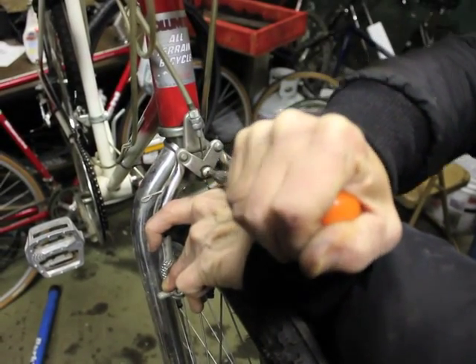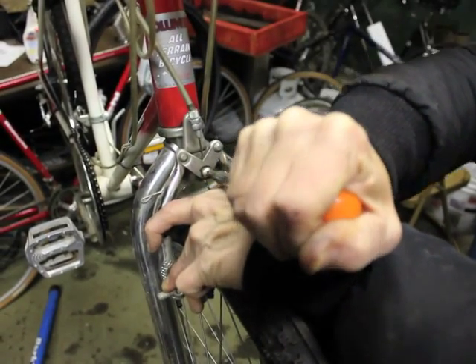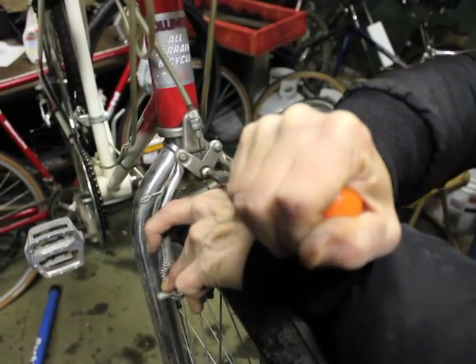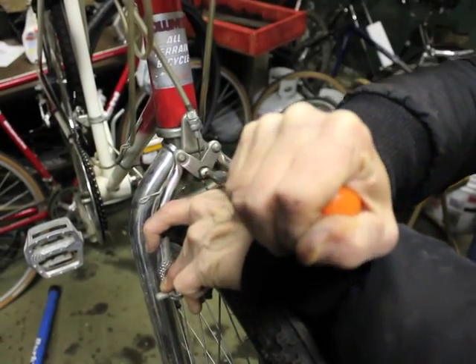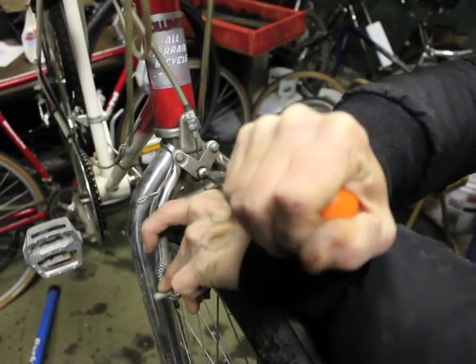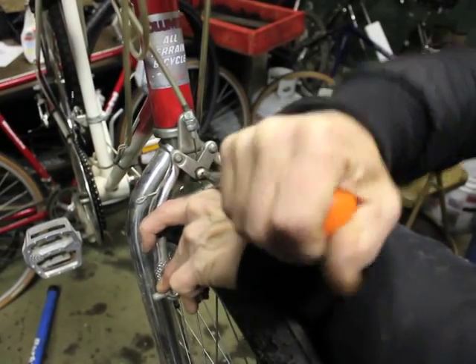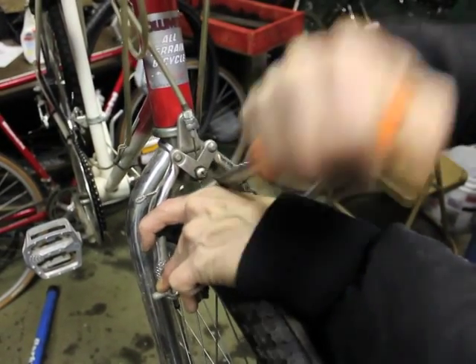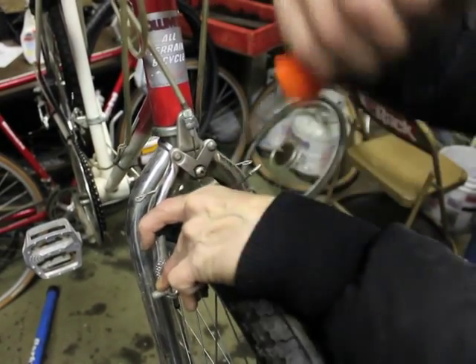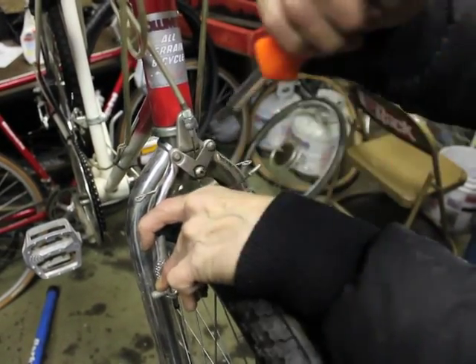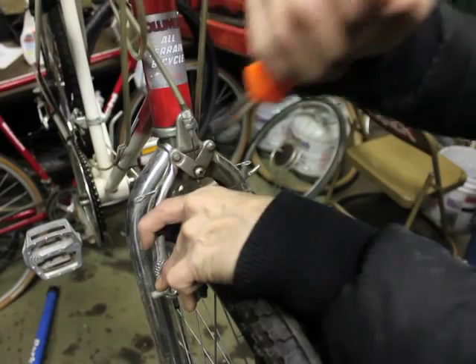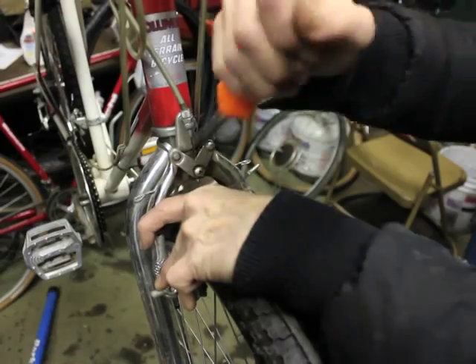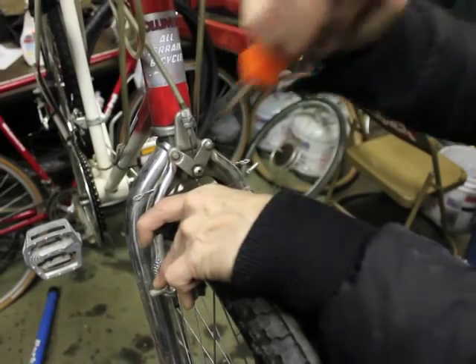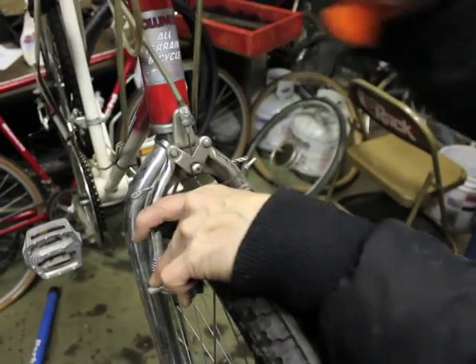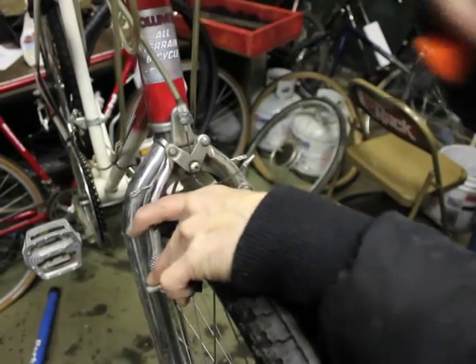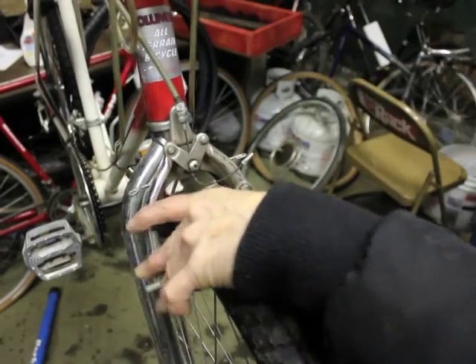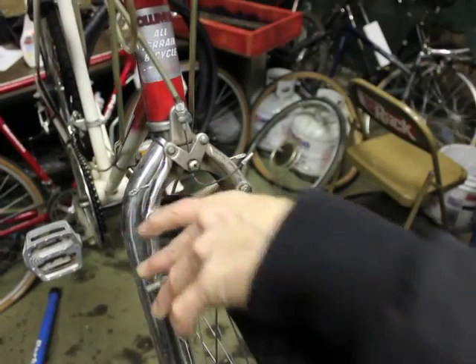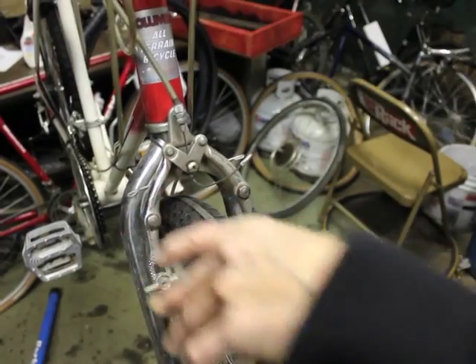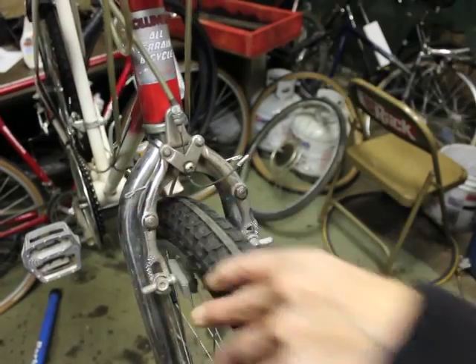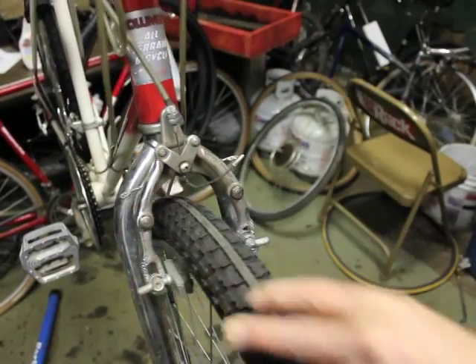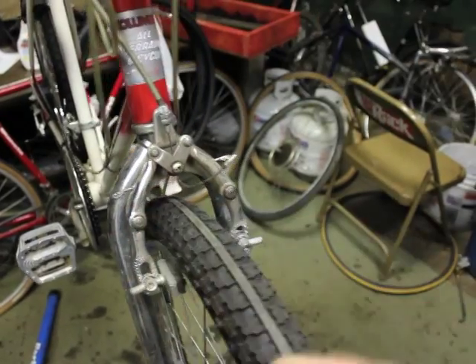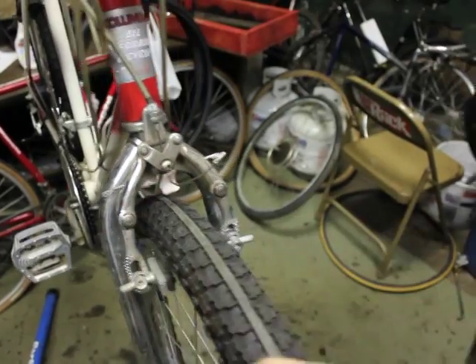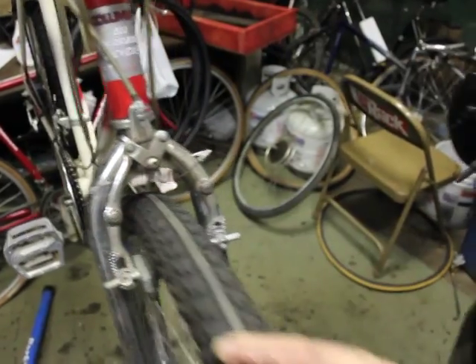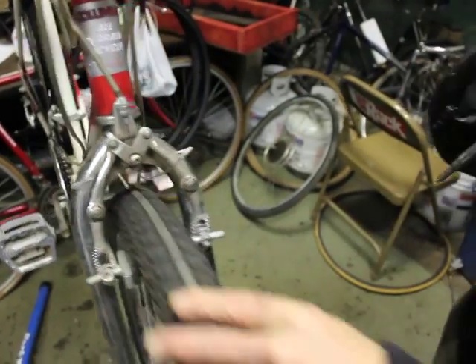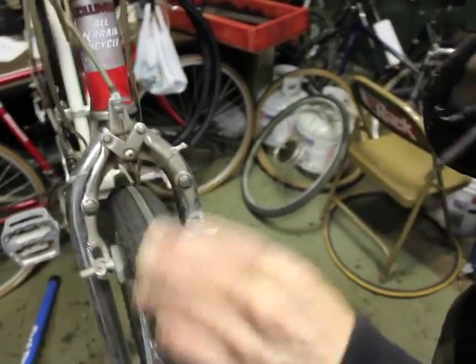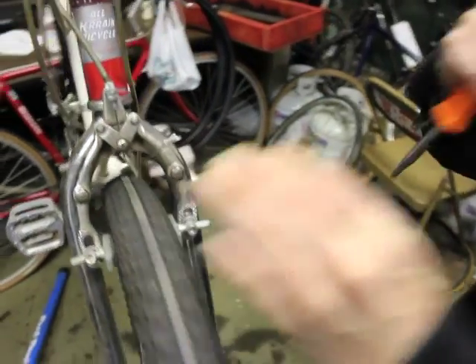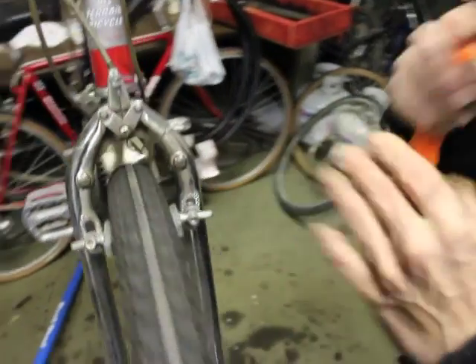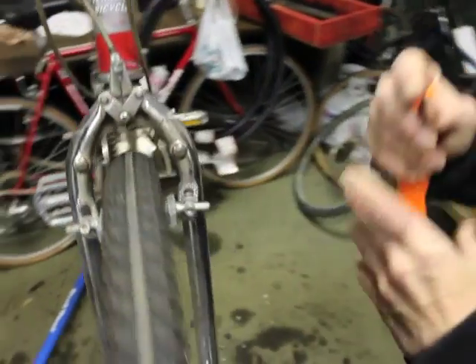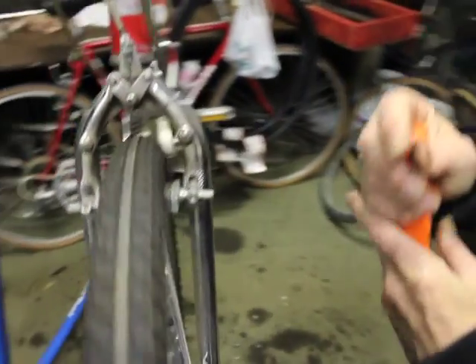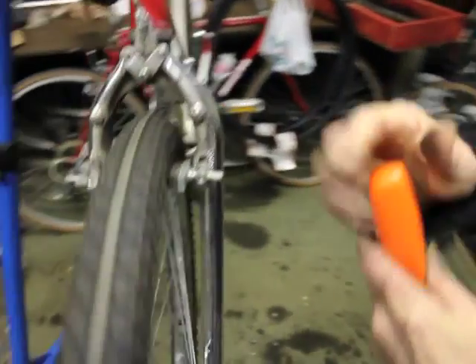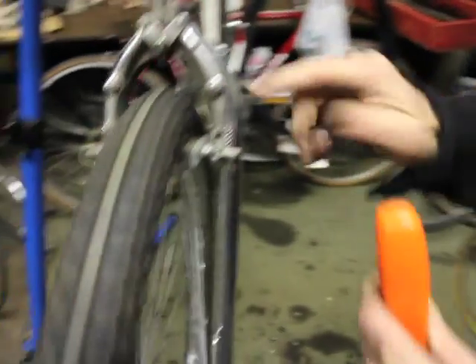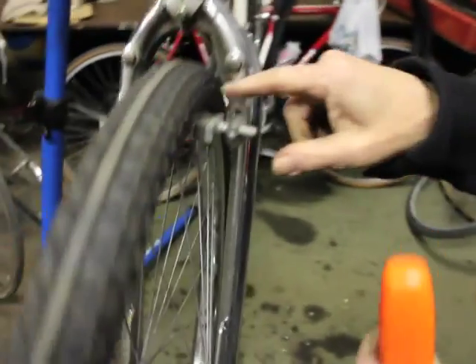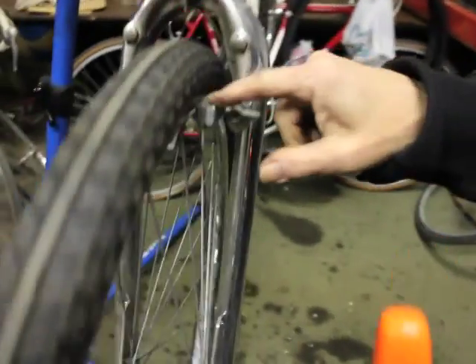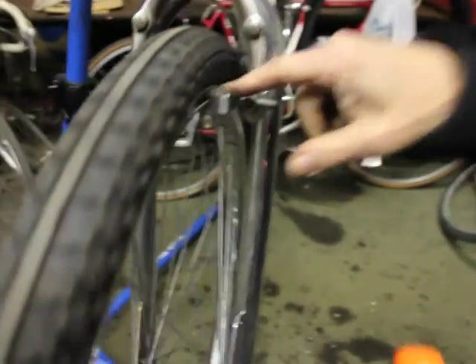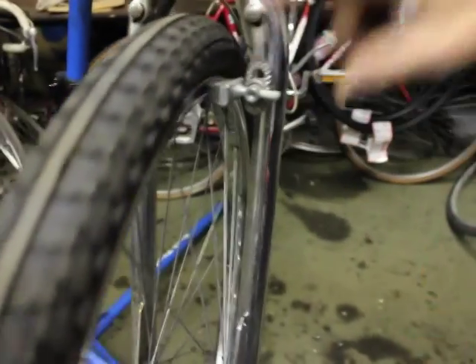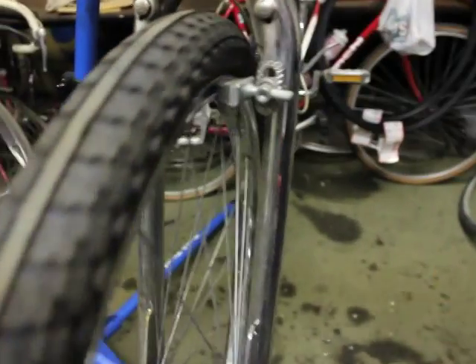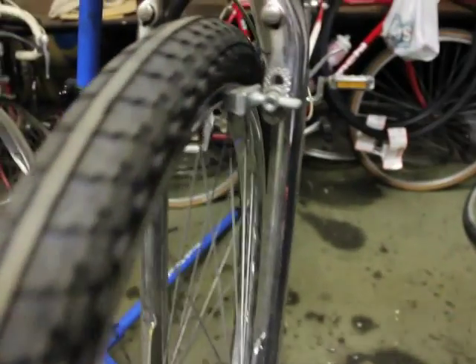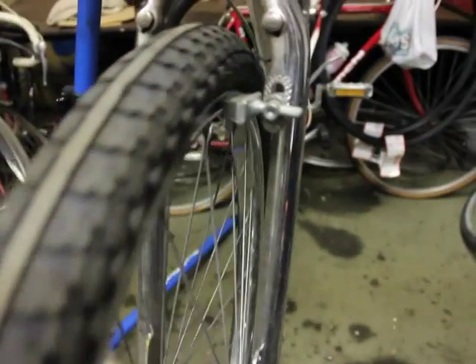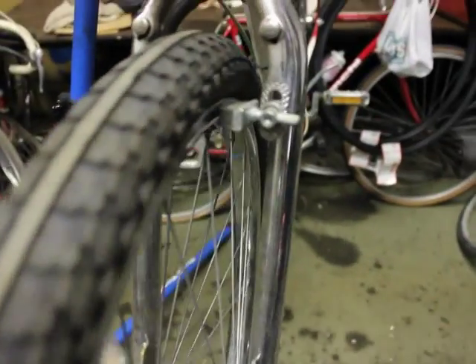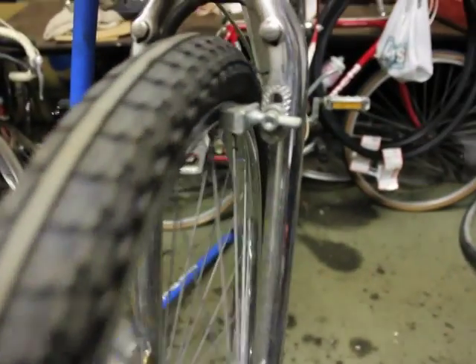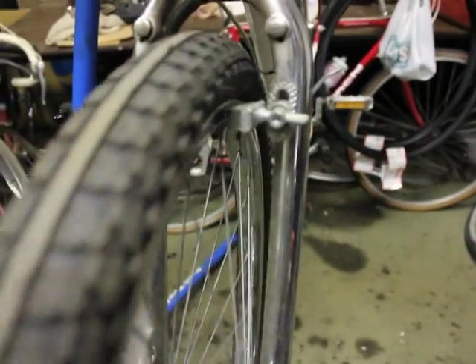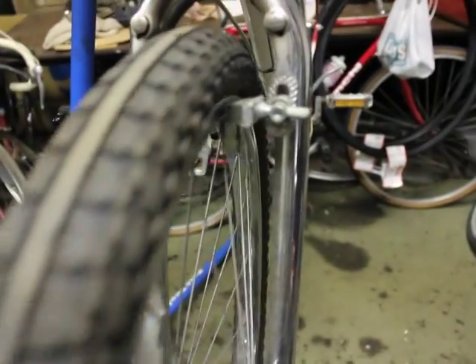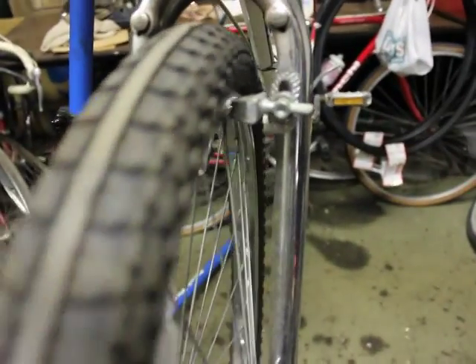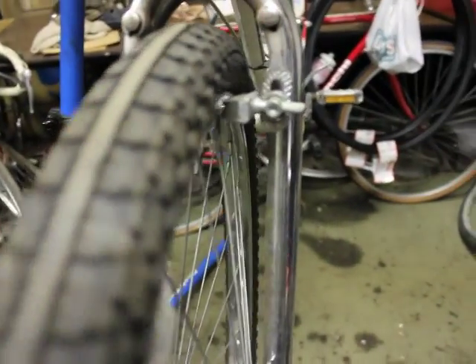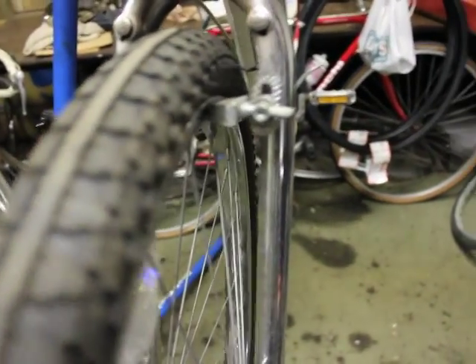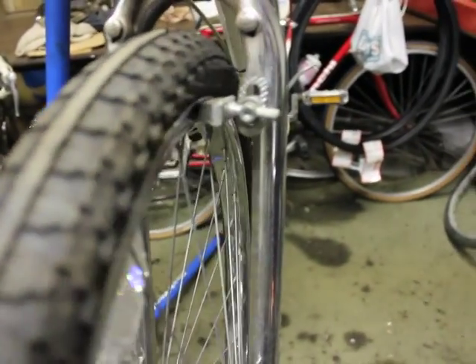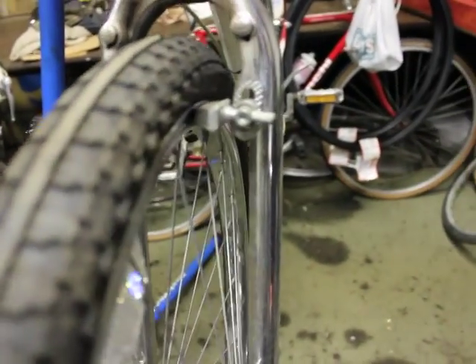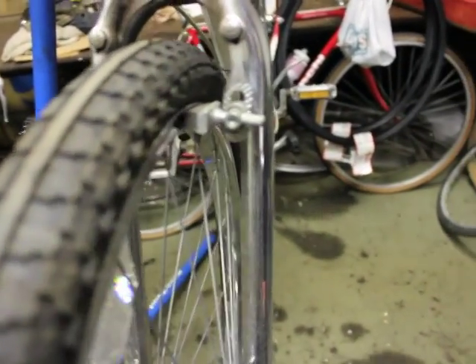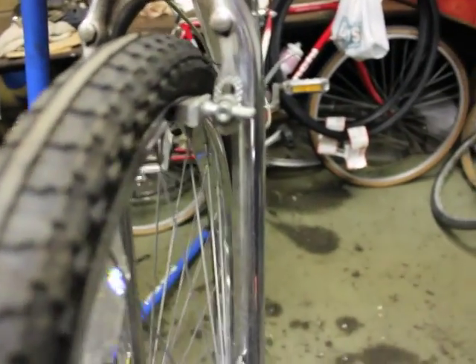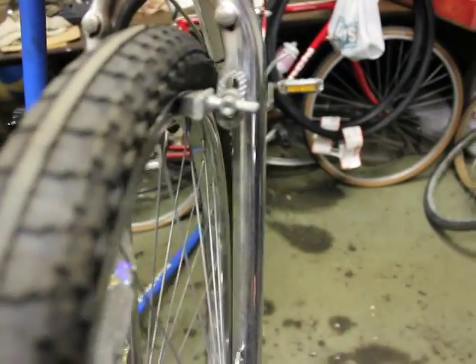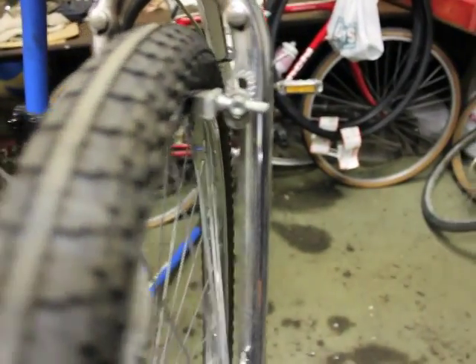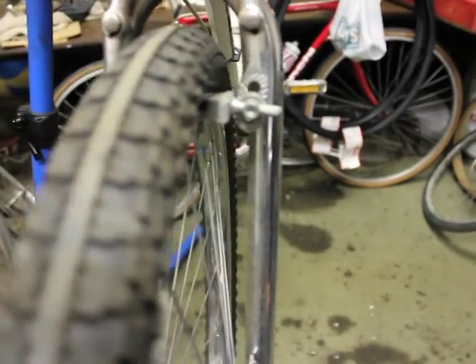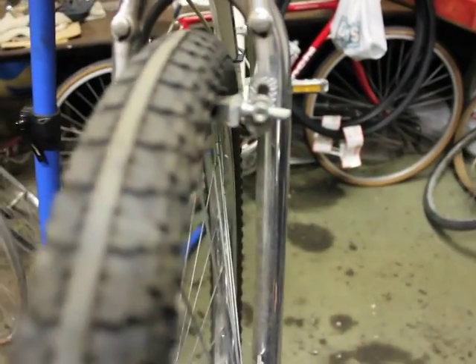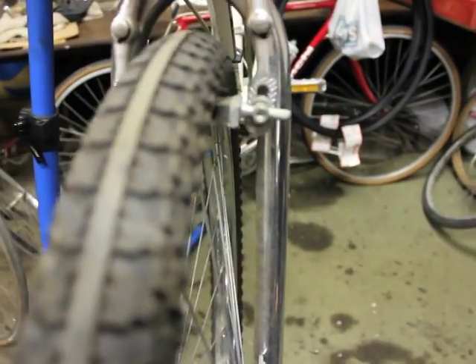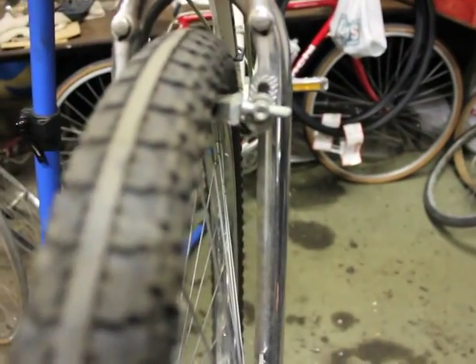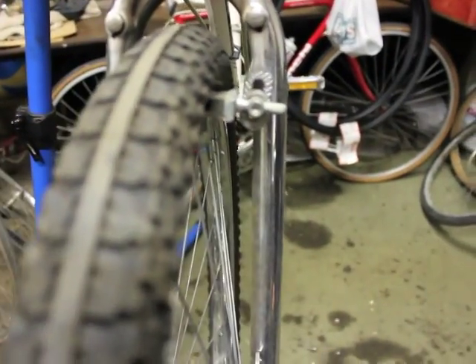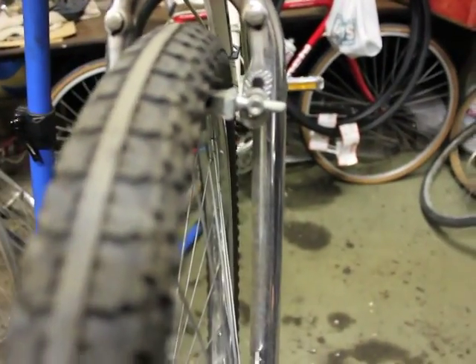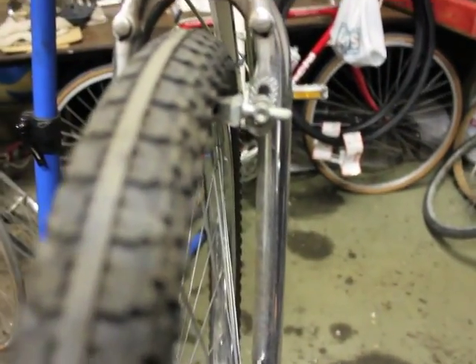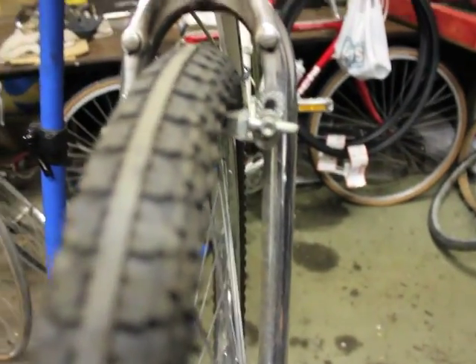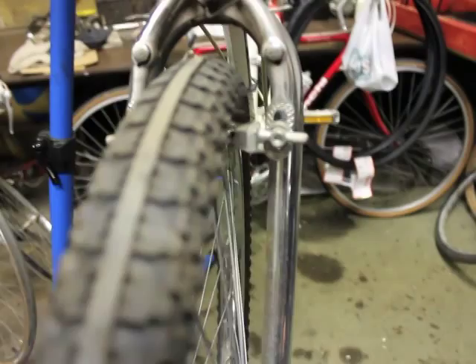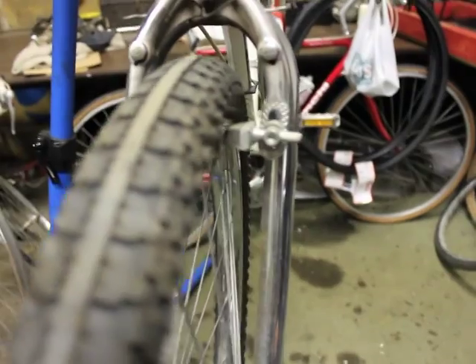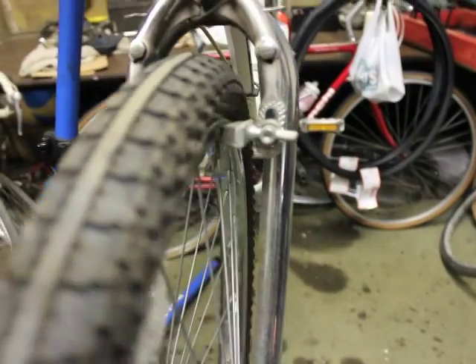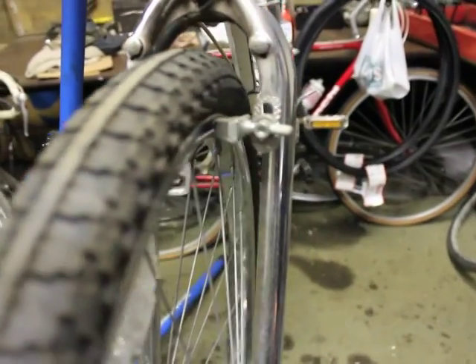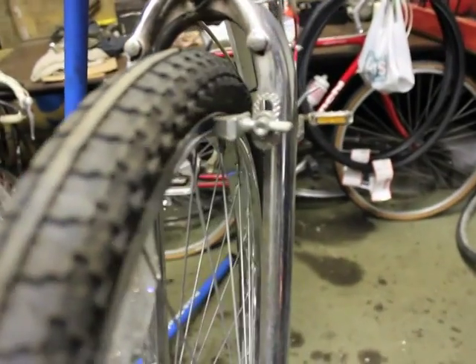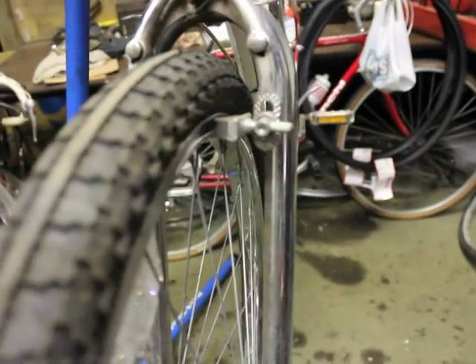And between the cable stretching and the shoes, now we see that the brake has...